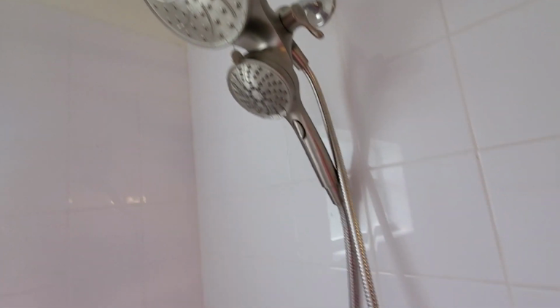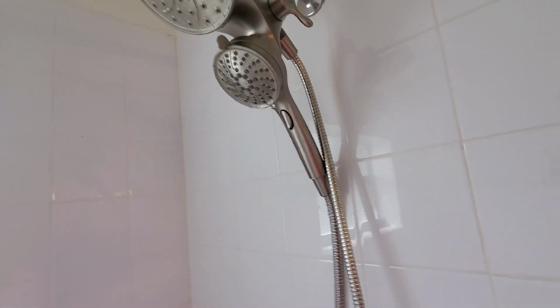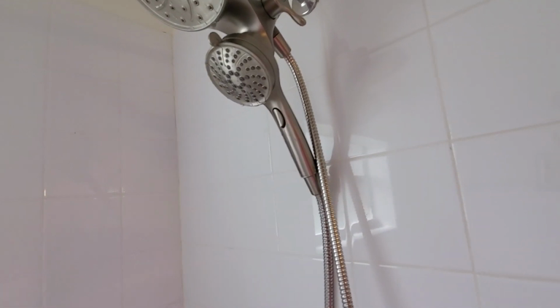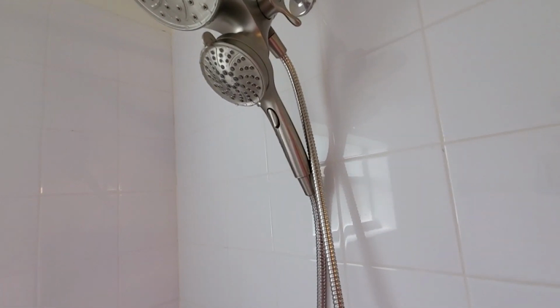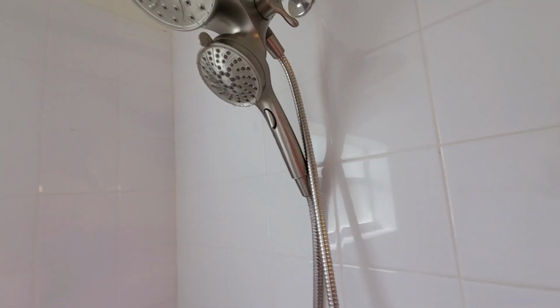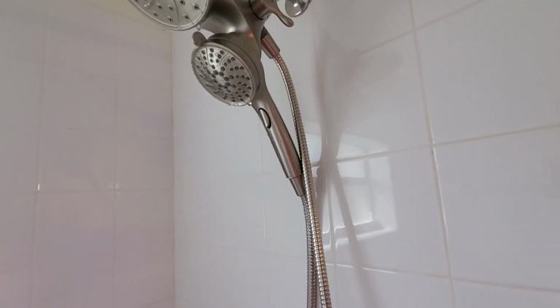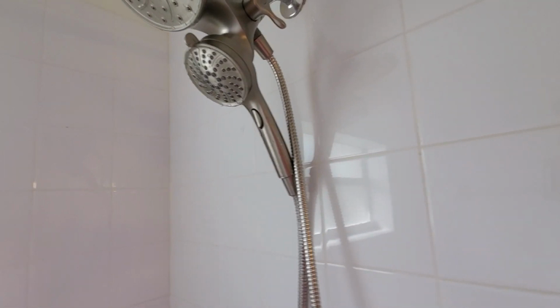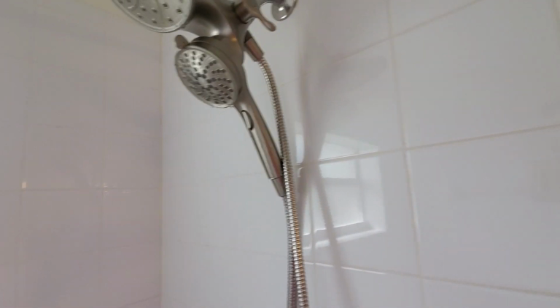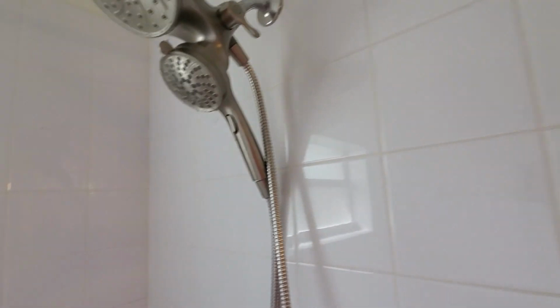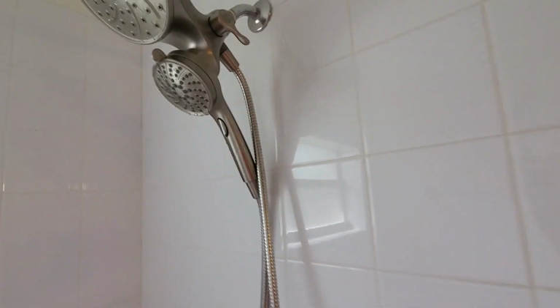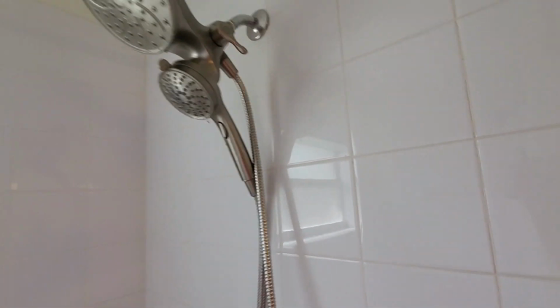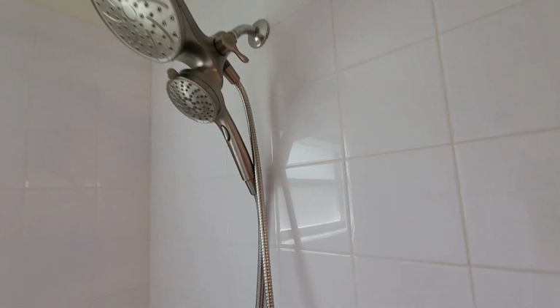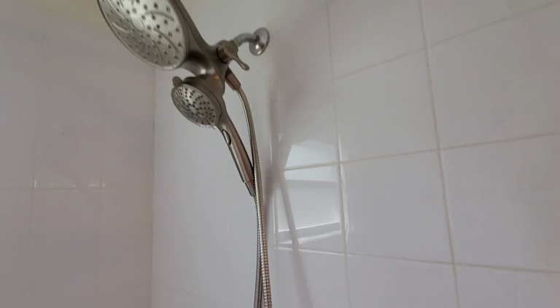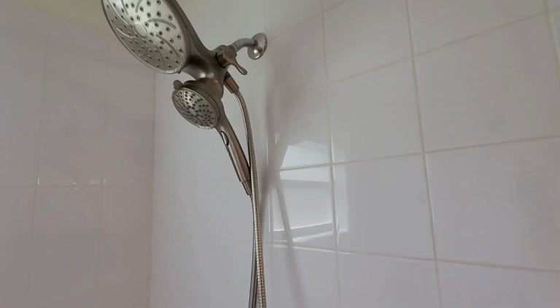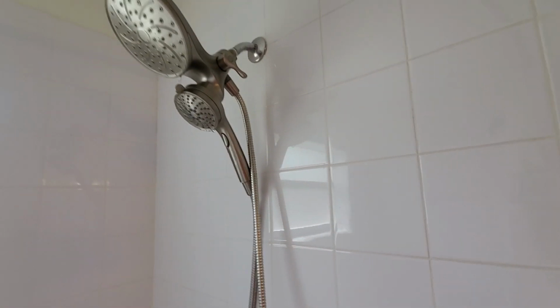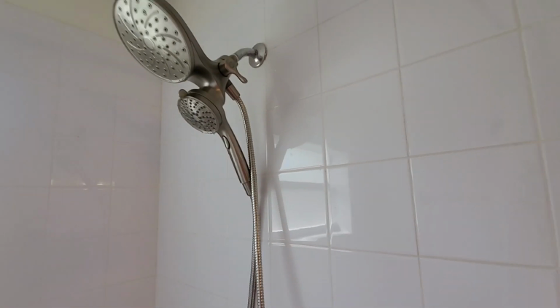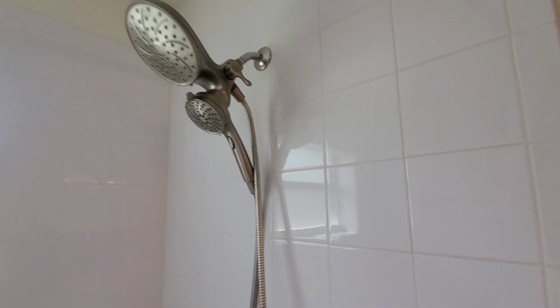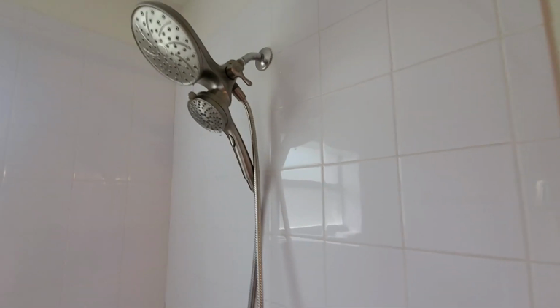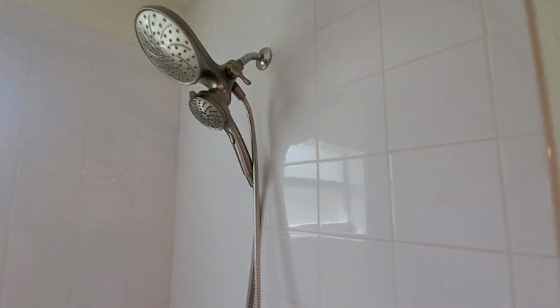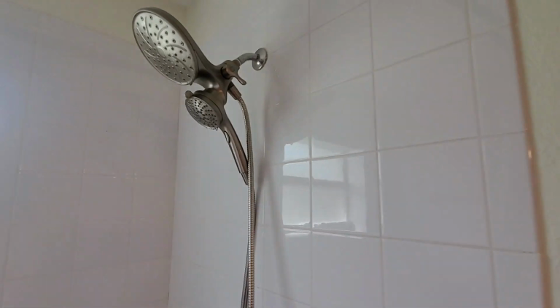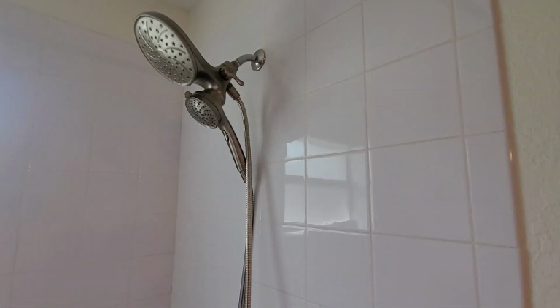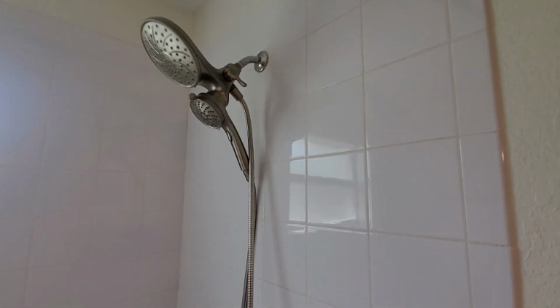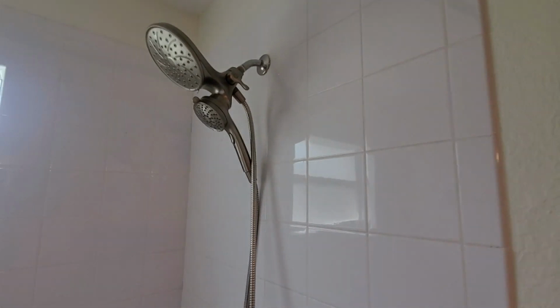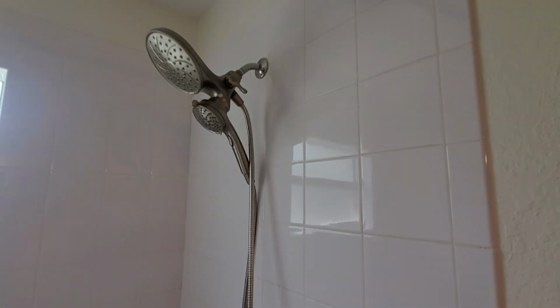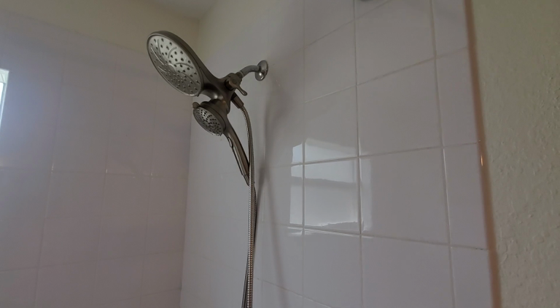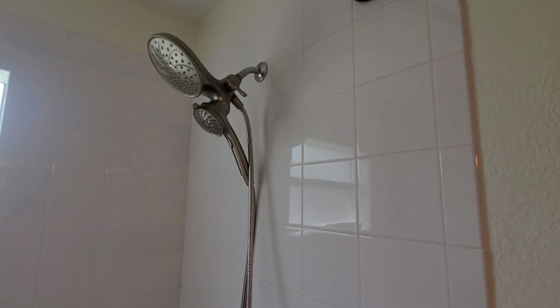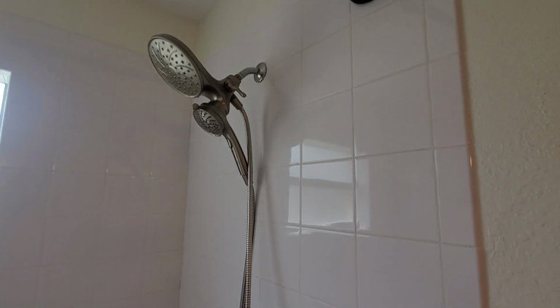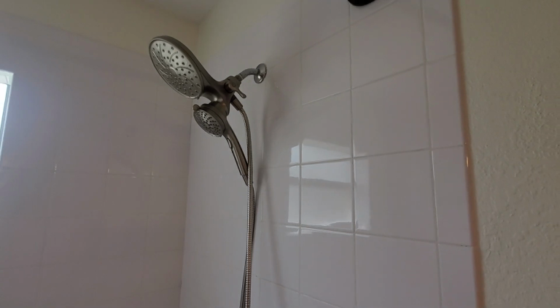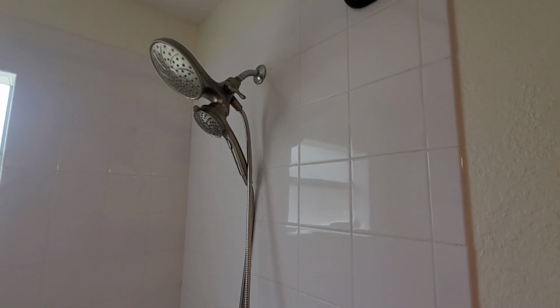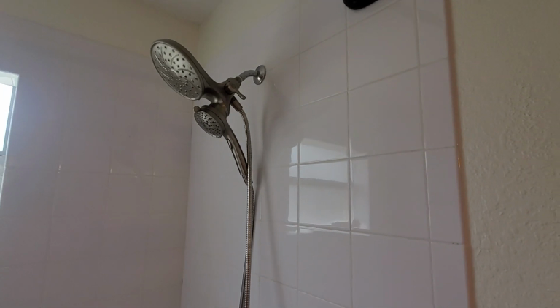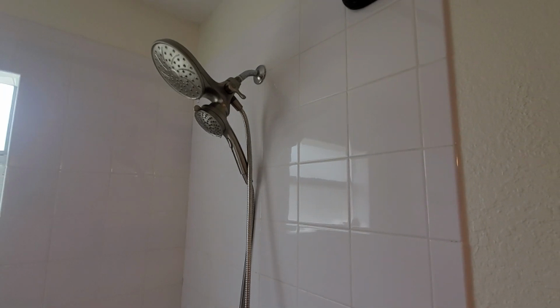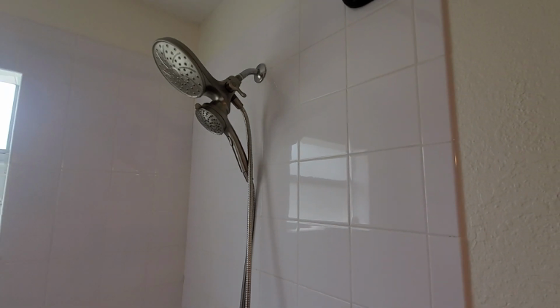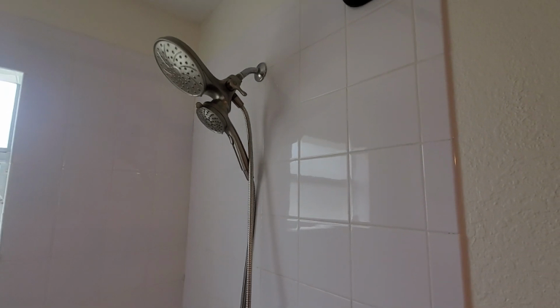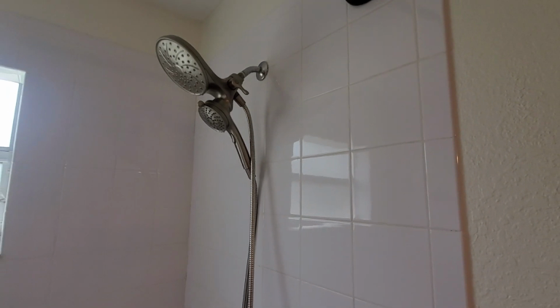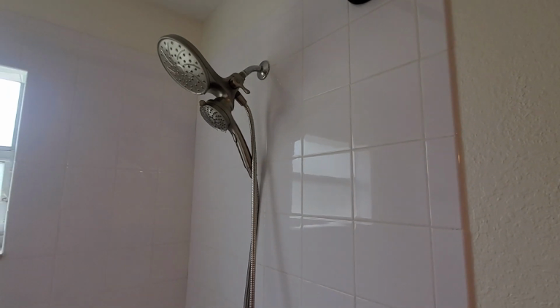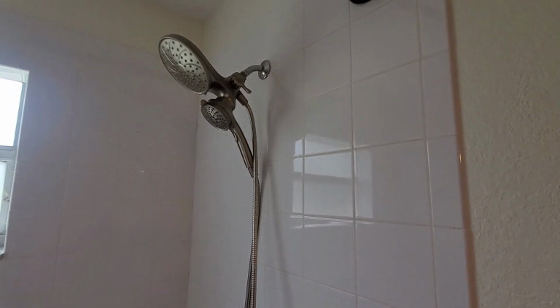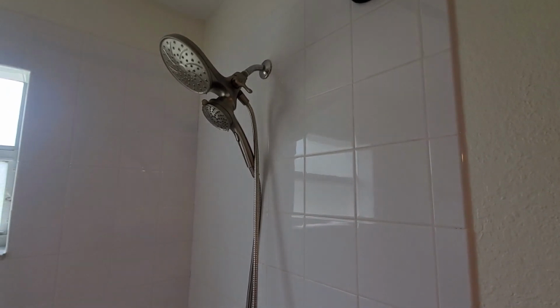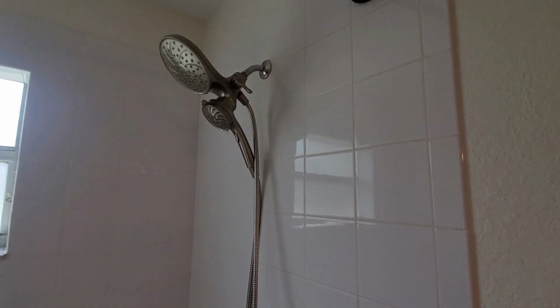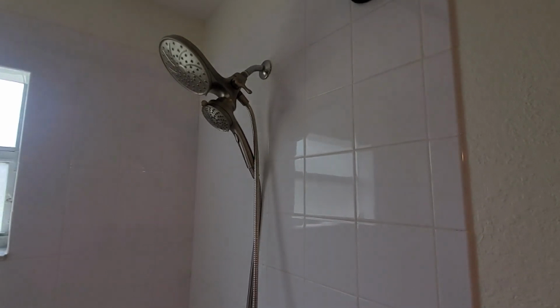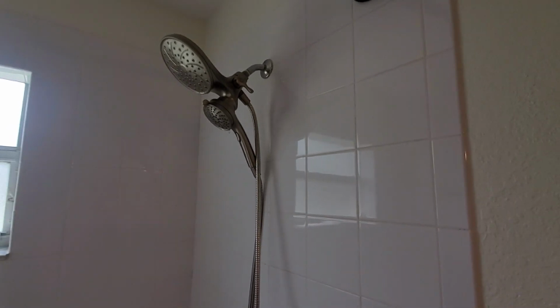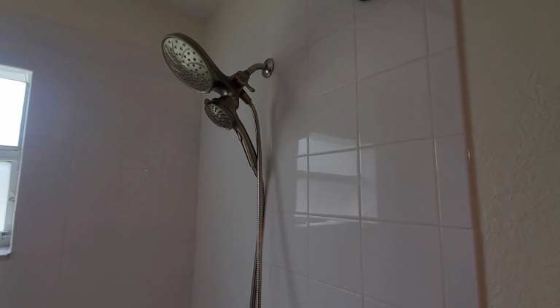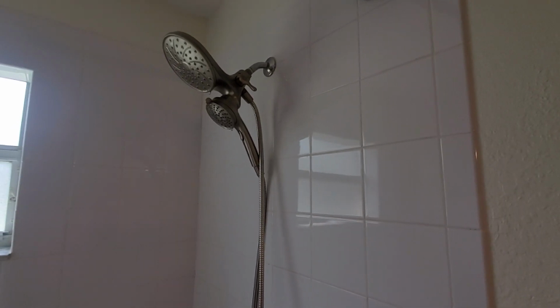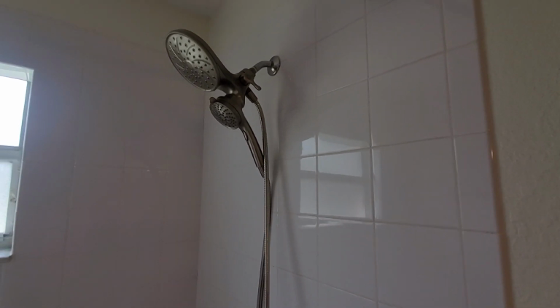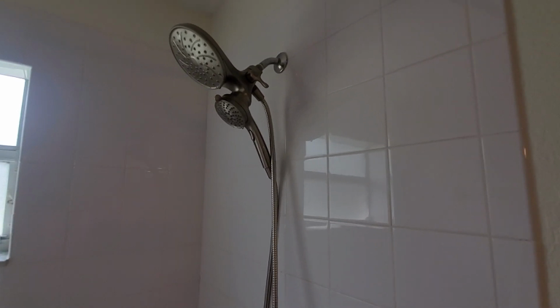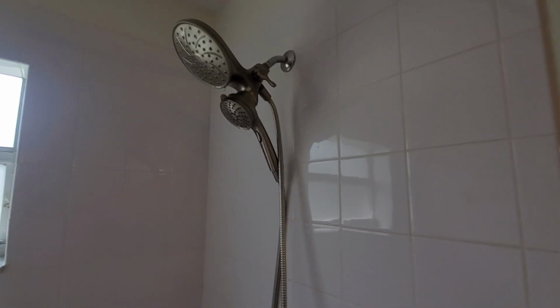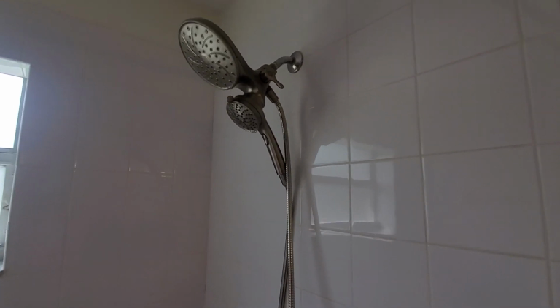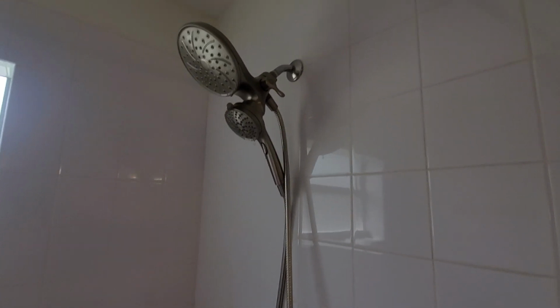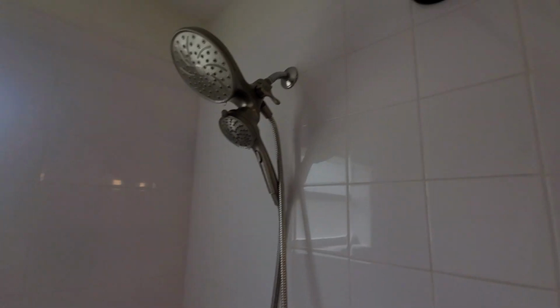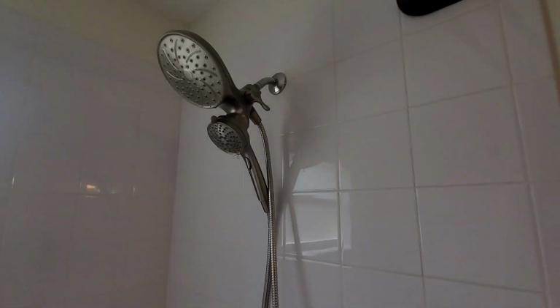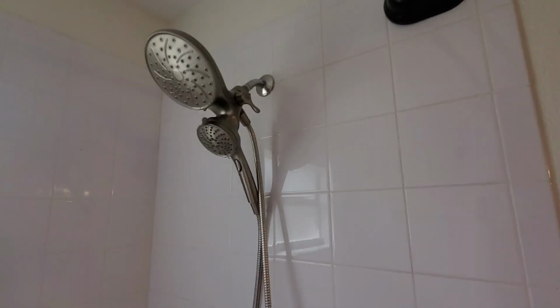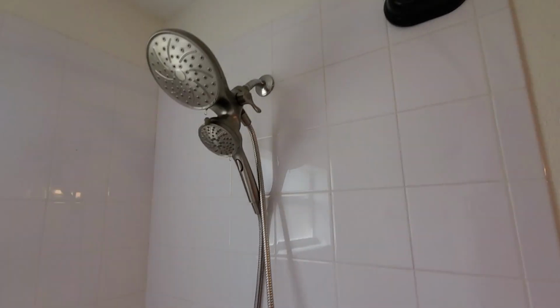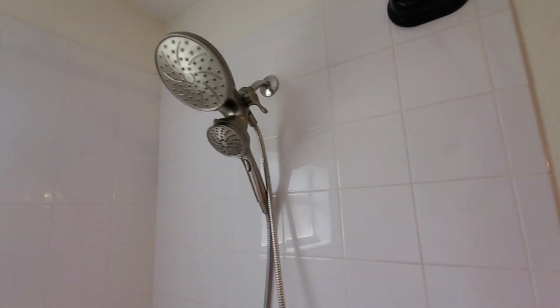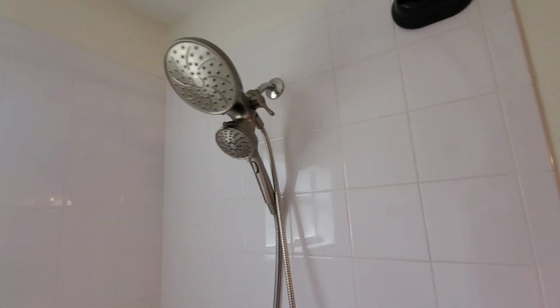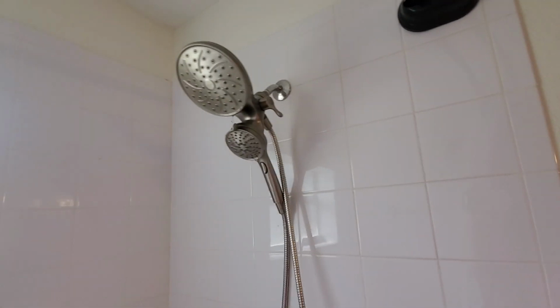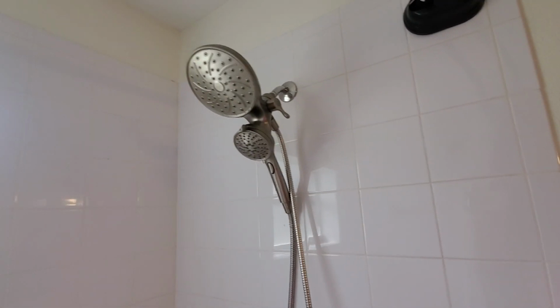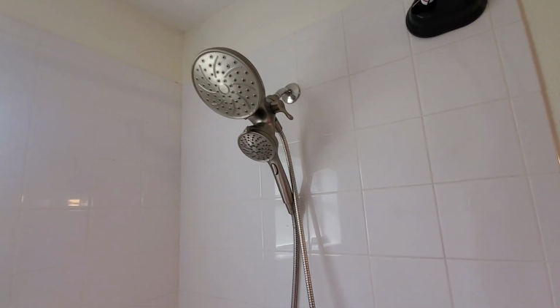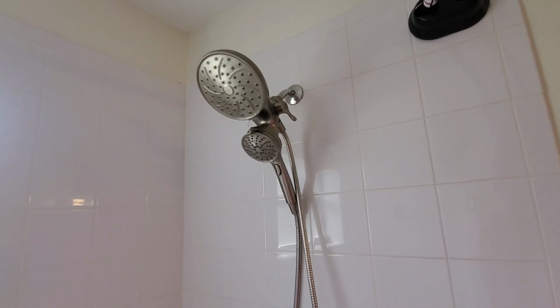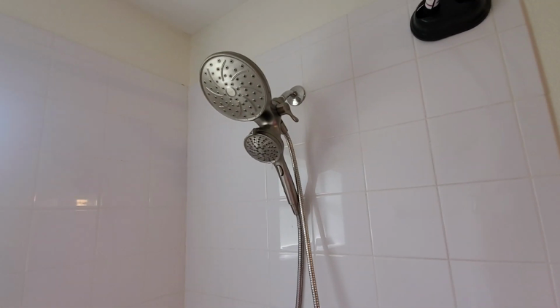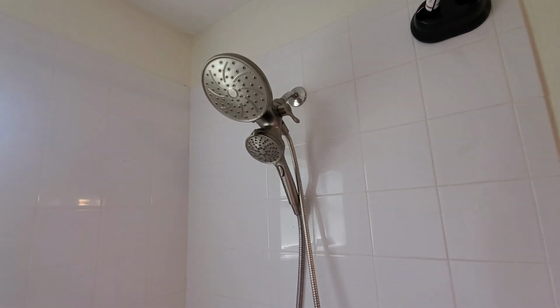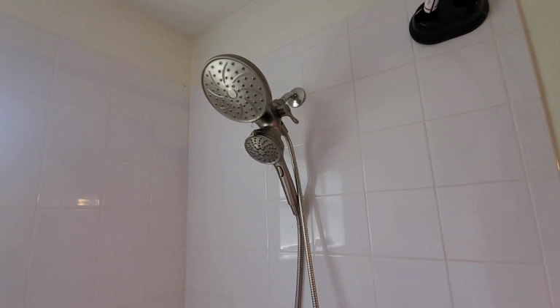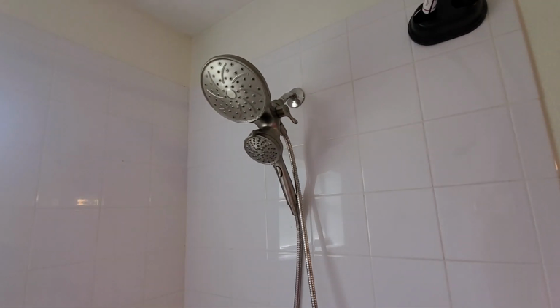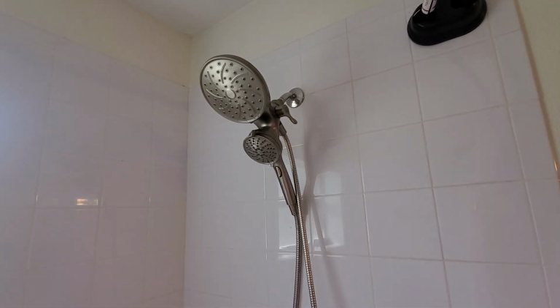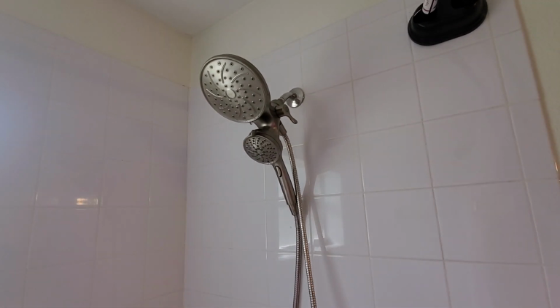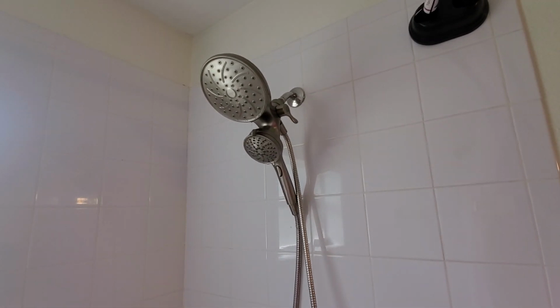Overall been very happy with this shower head. I like the stainless steel, so if you're looking for a great one, definitely check this one out.